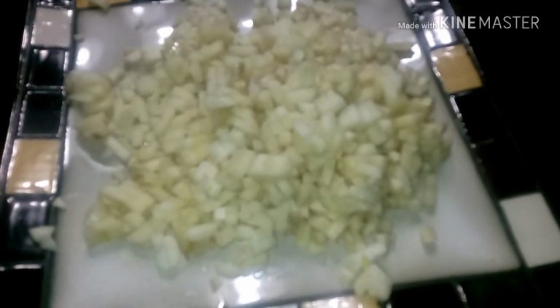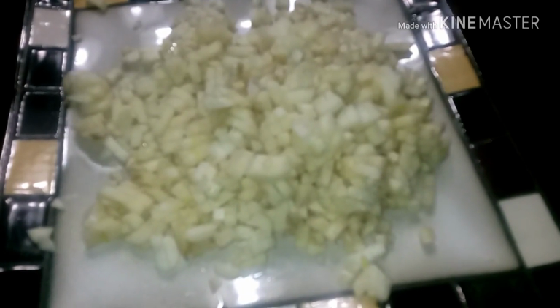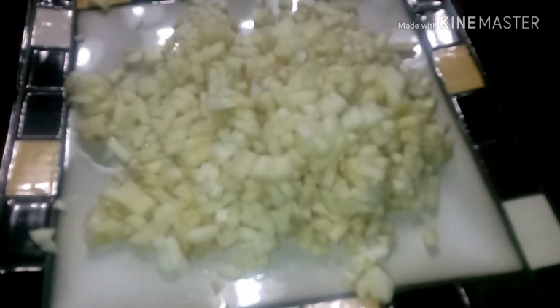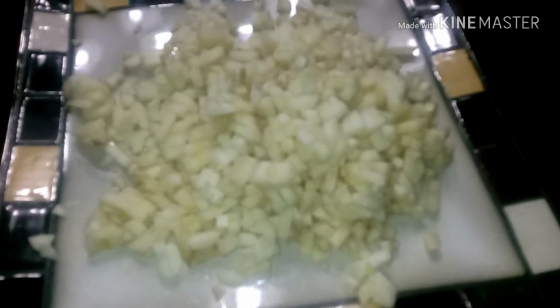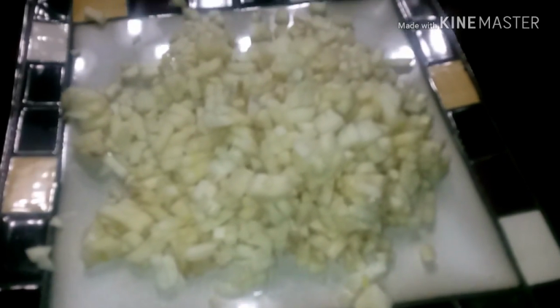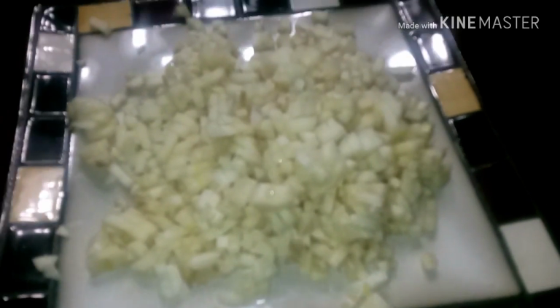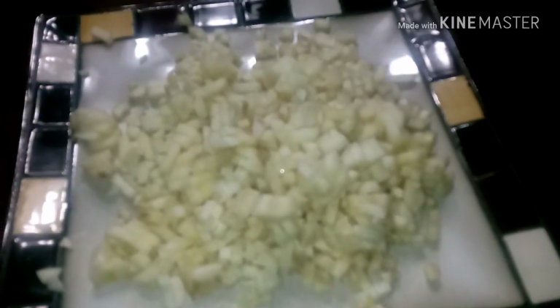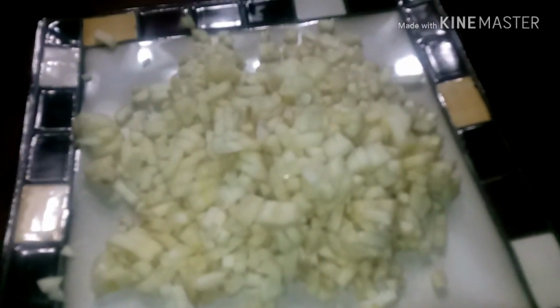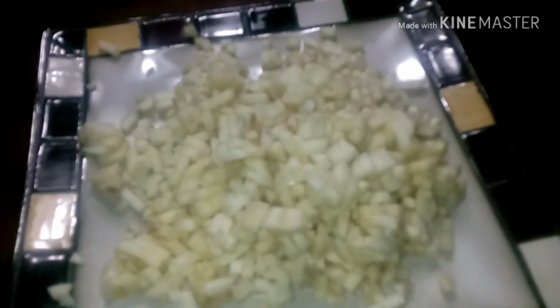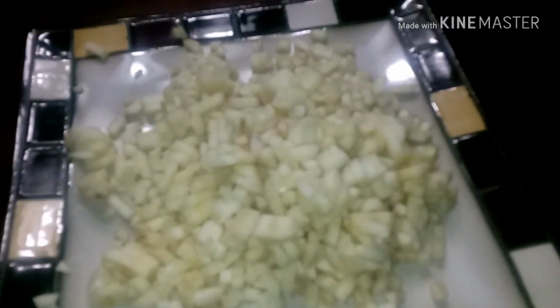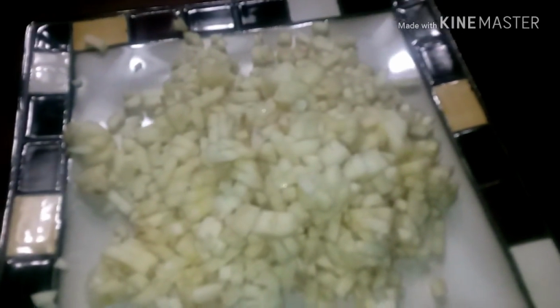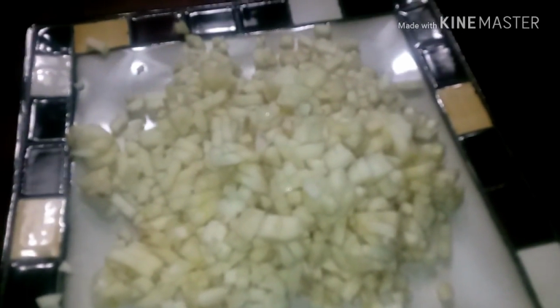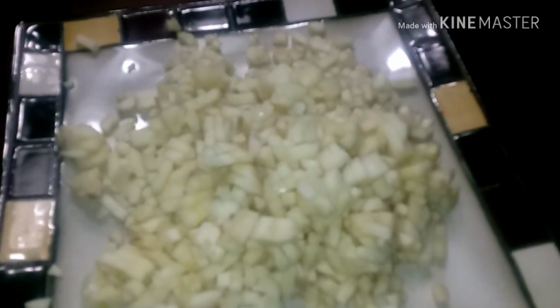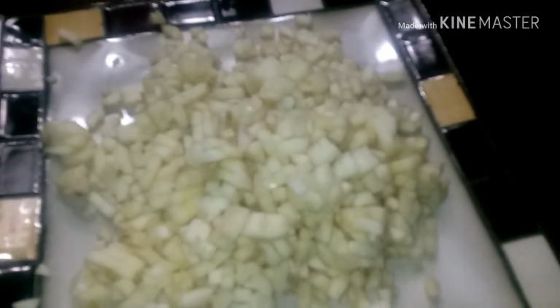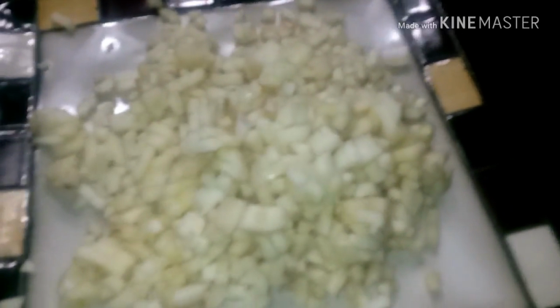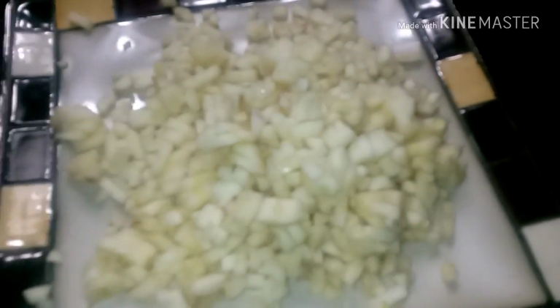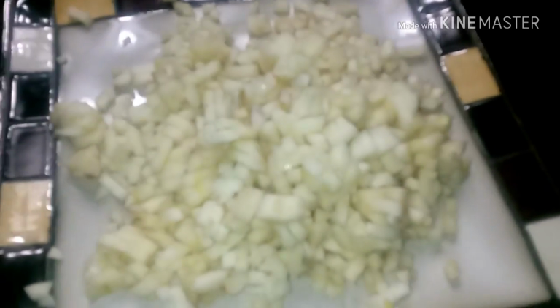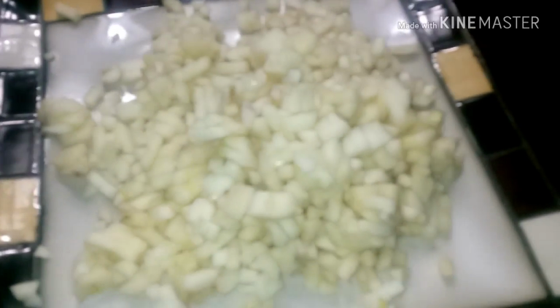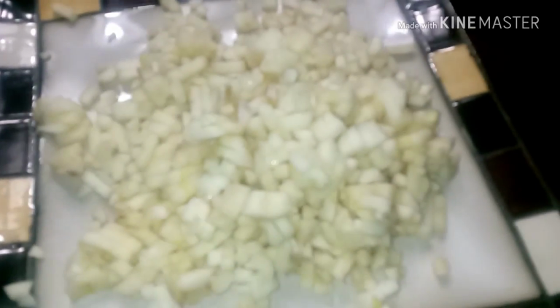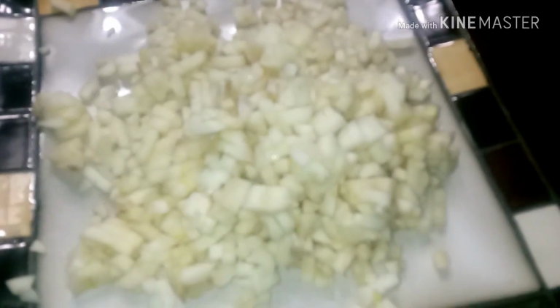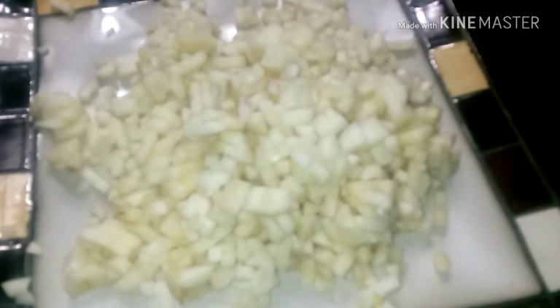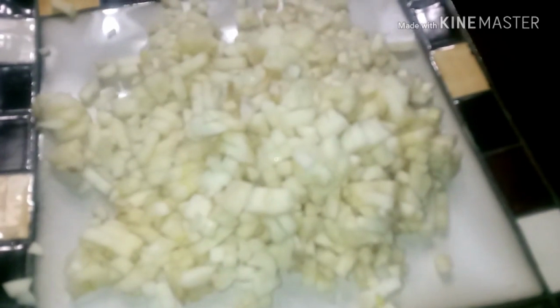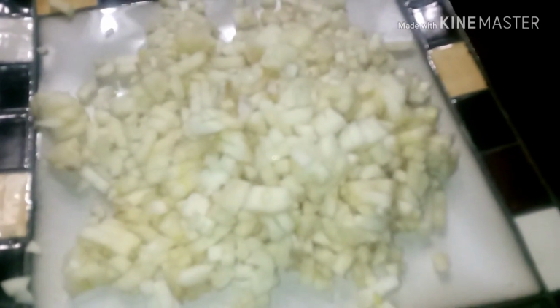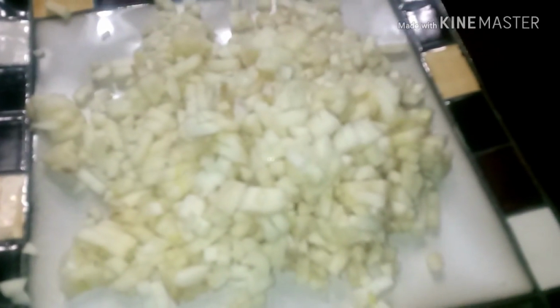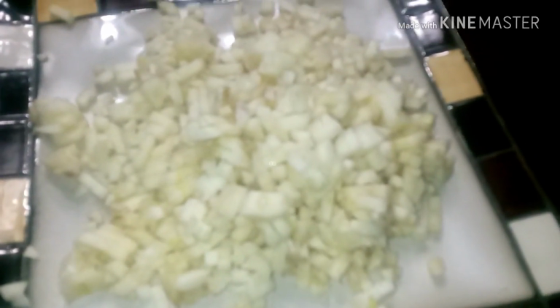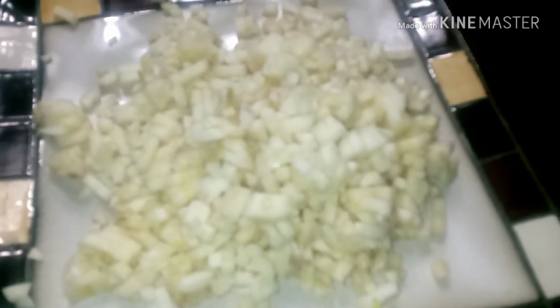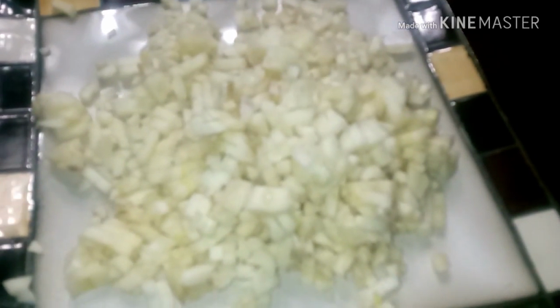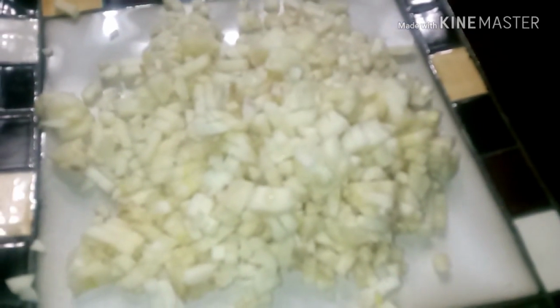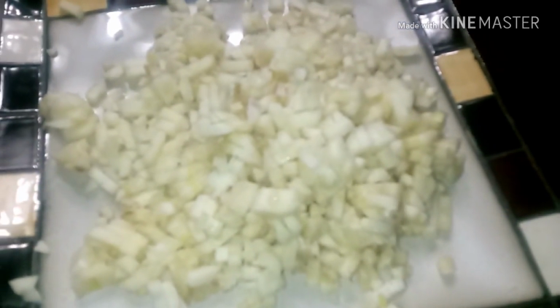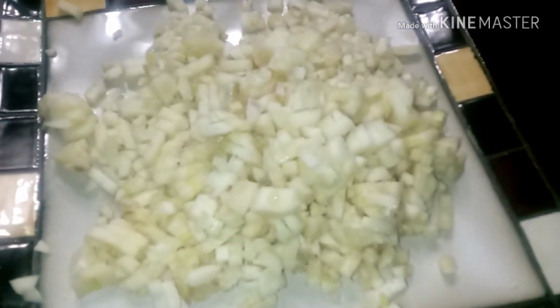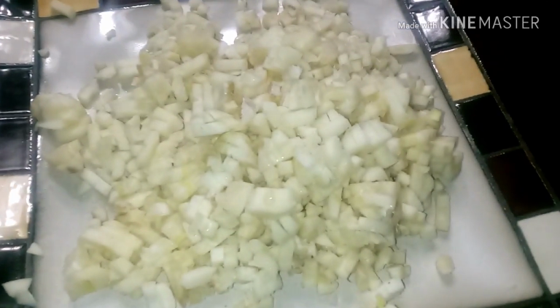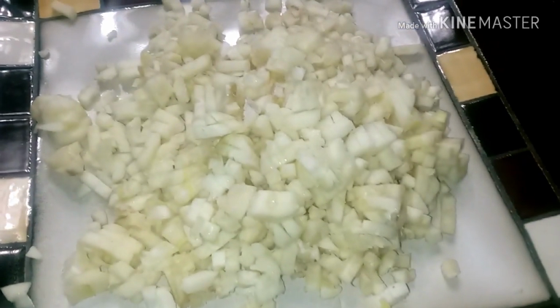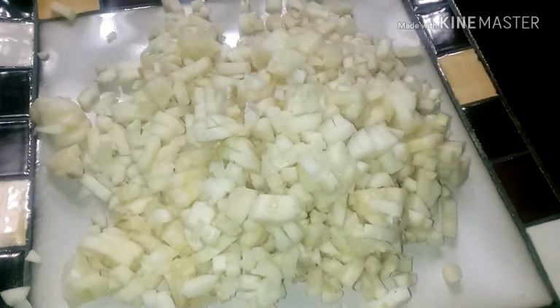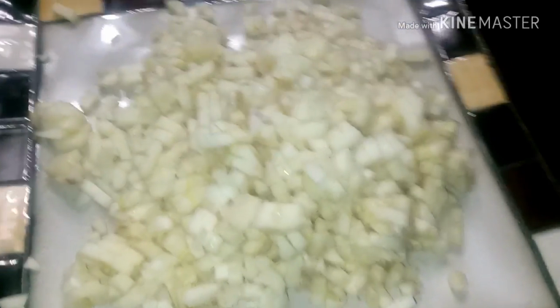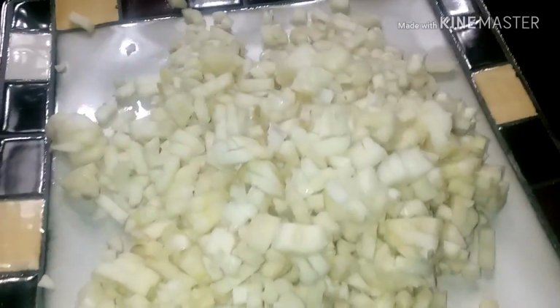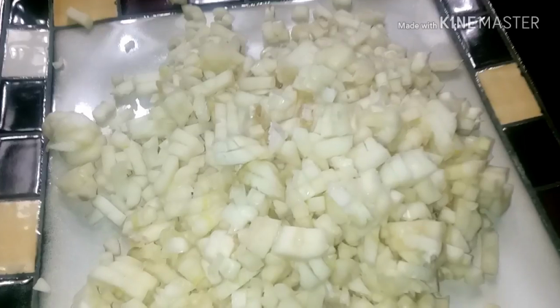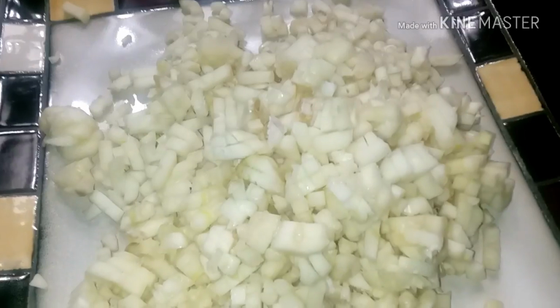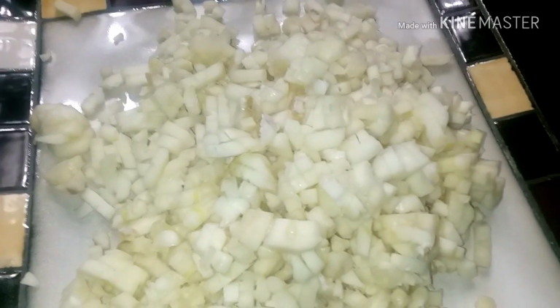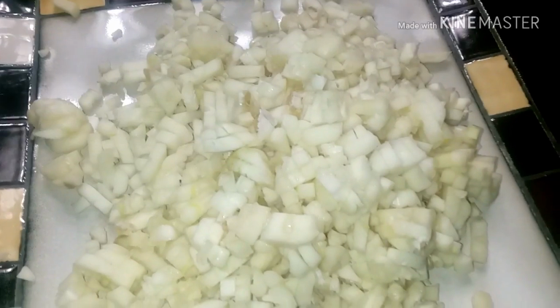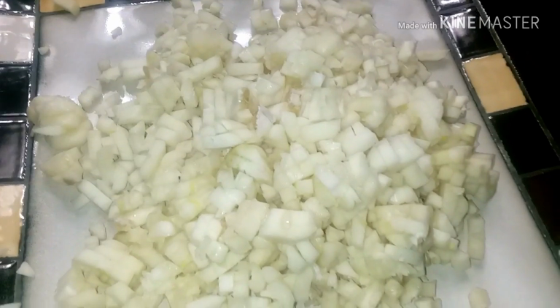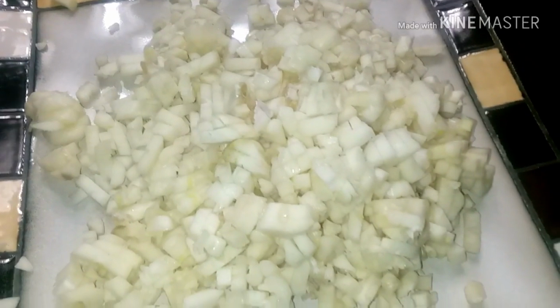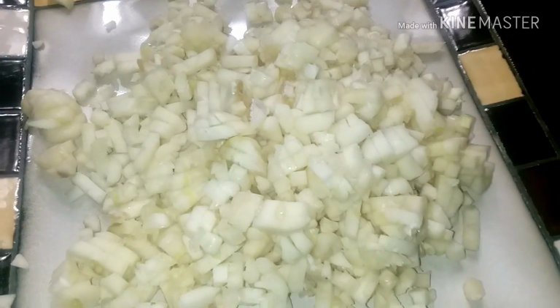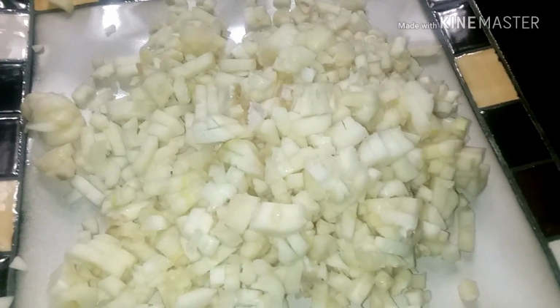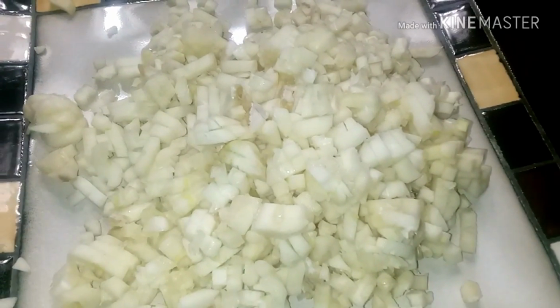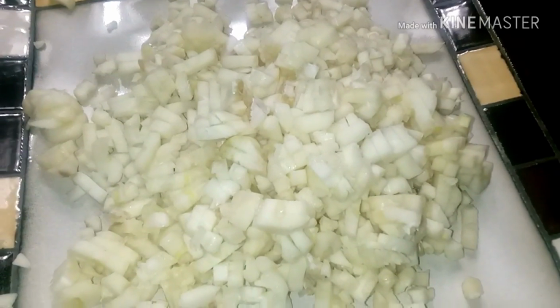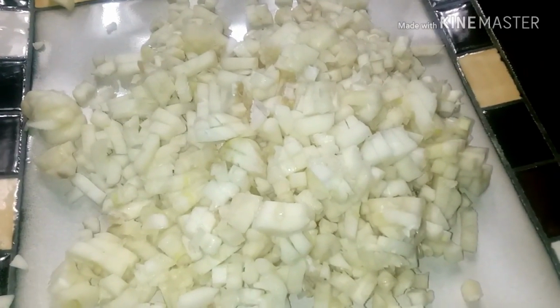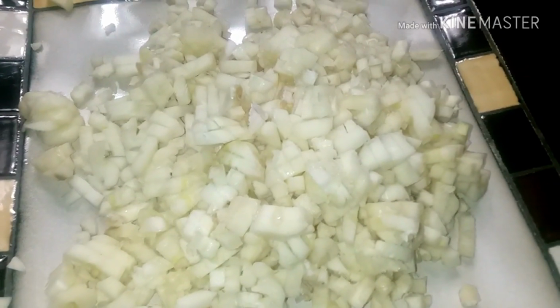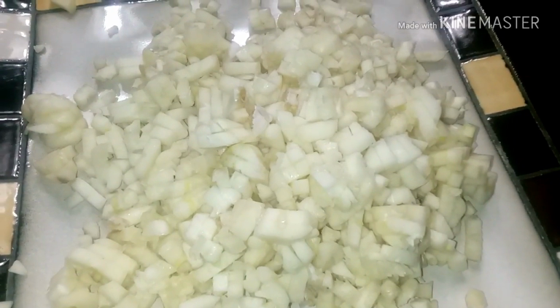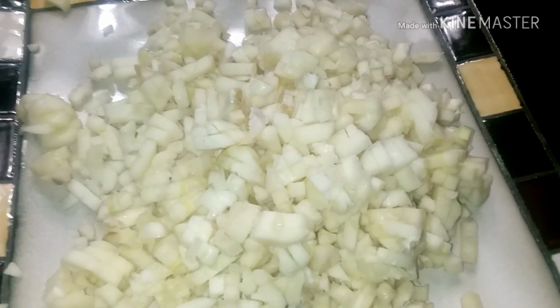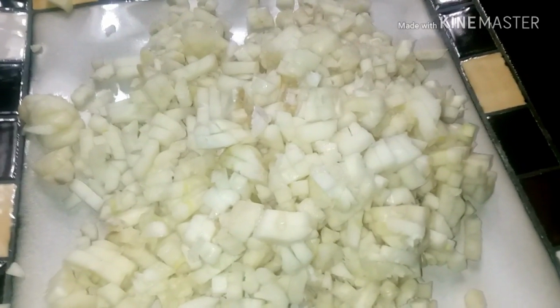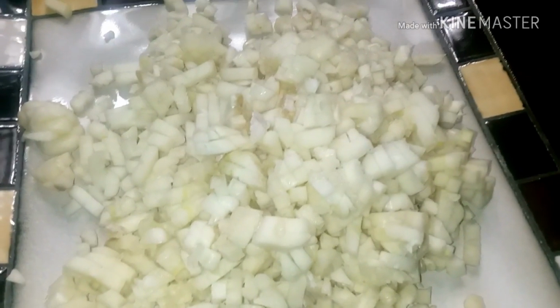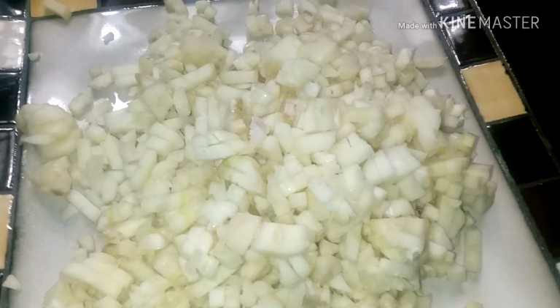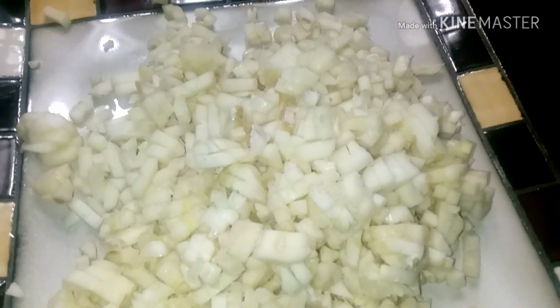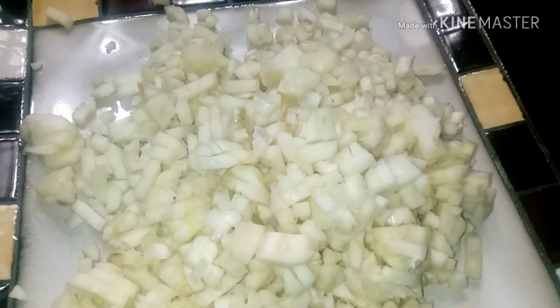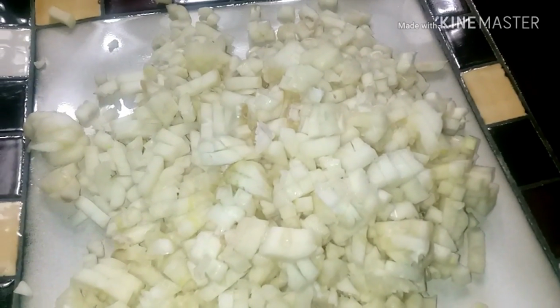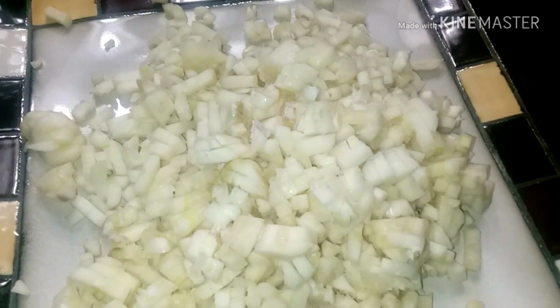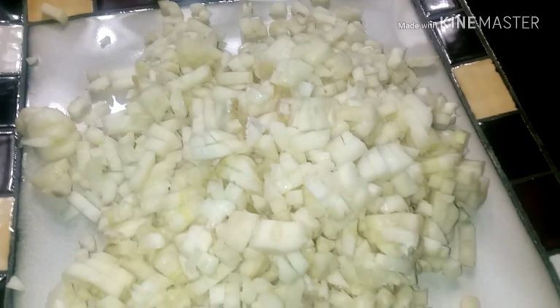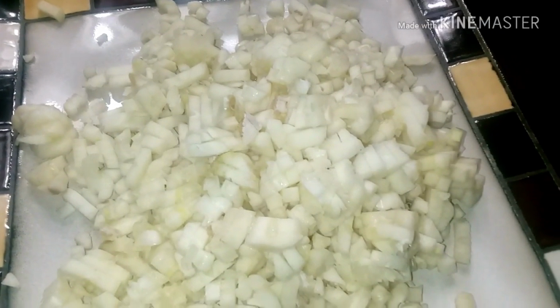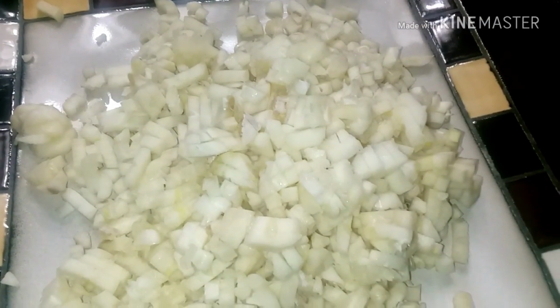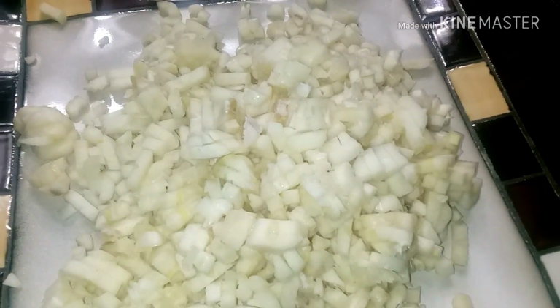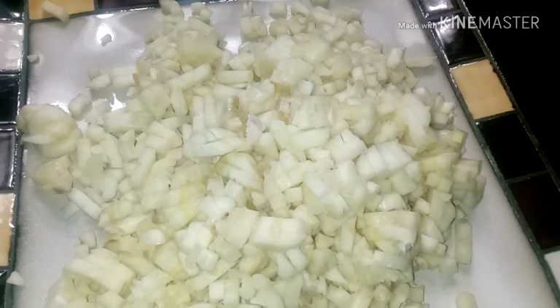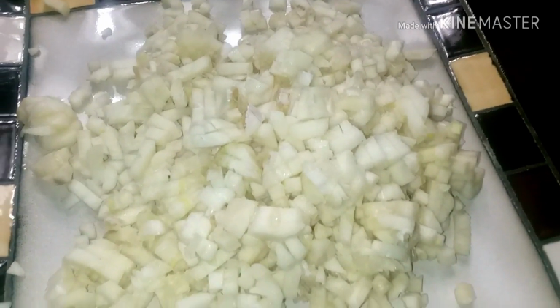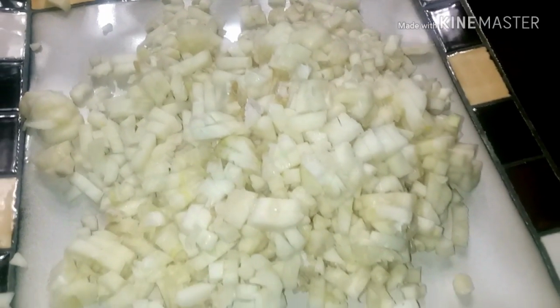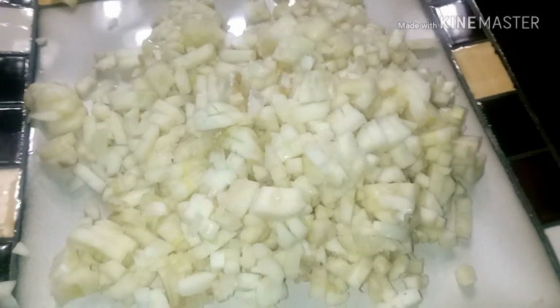Alright guys, so here's two bowls of garlic, all minced up. We get down with some purified refrigerator water.